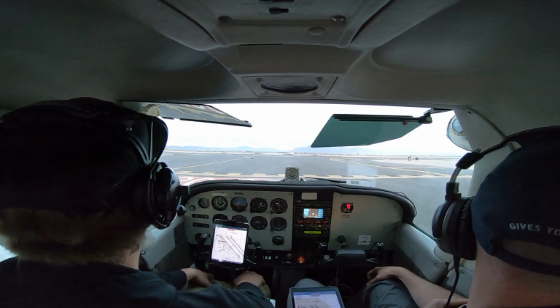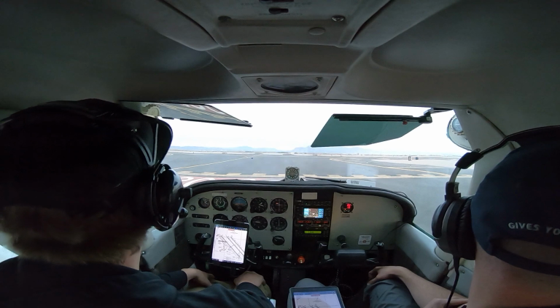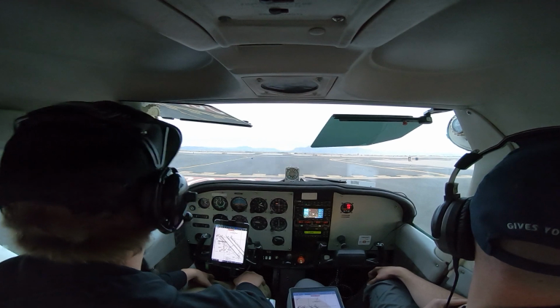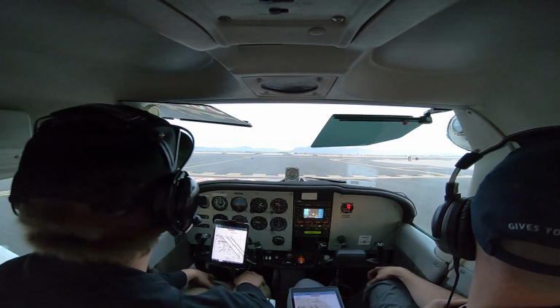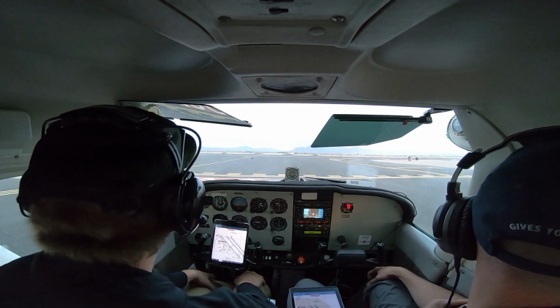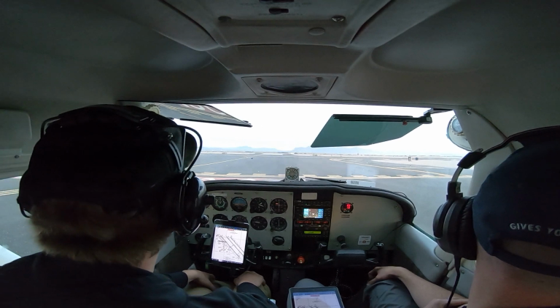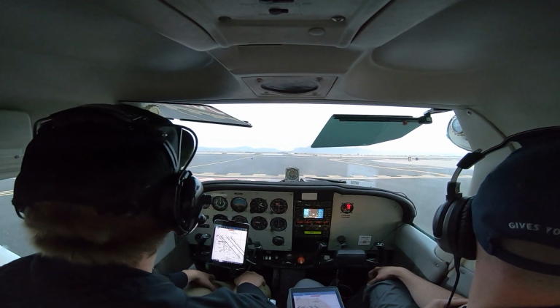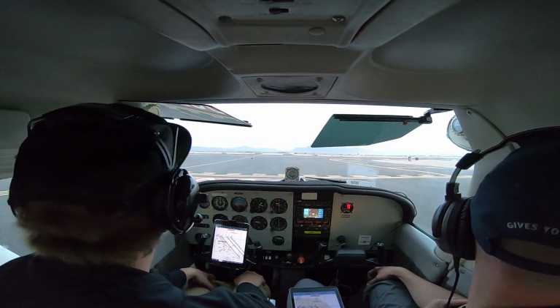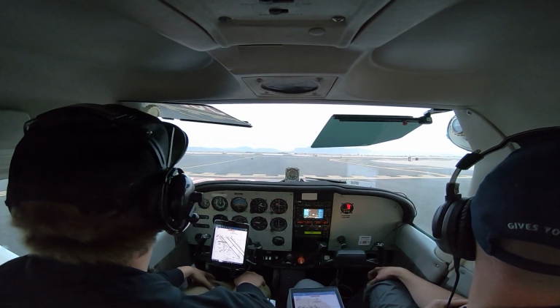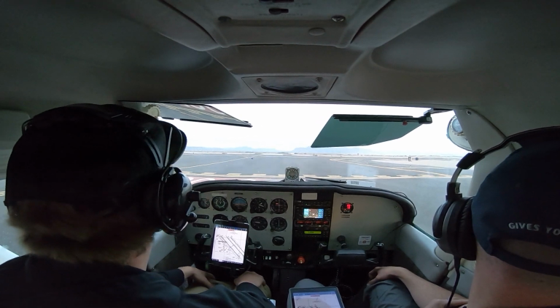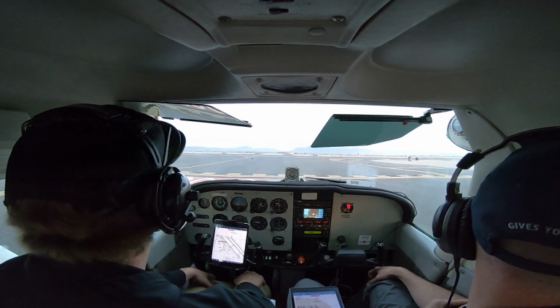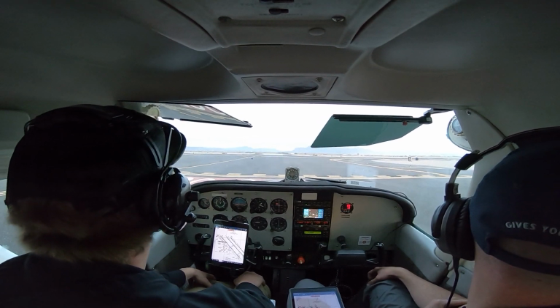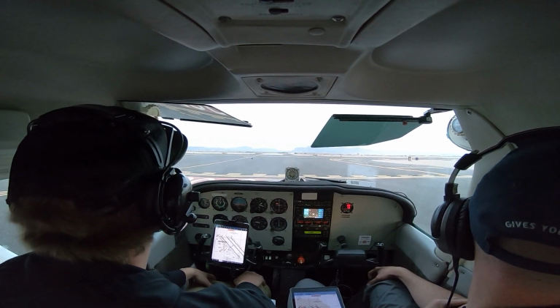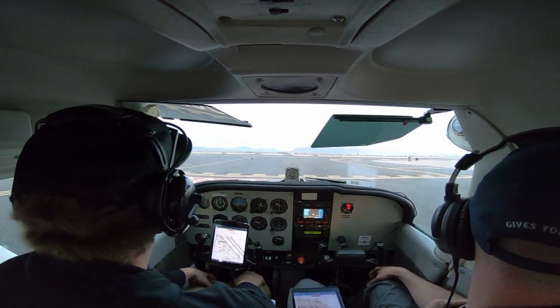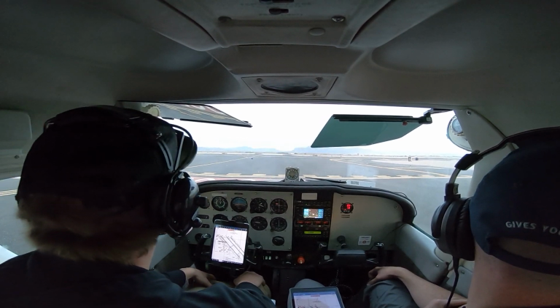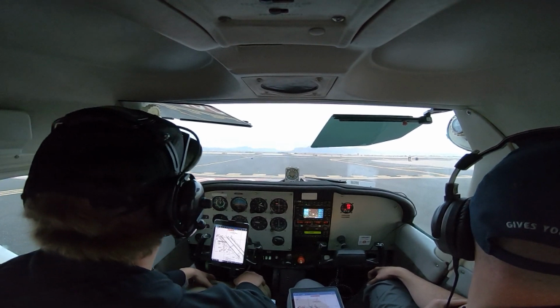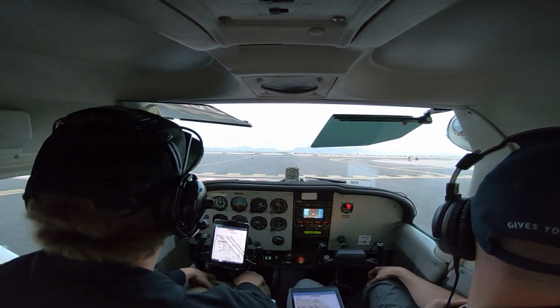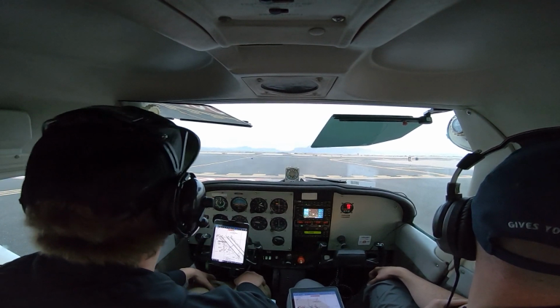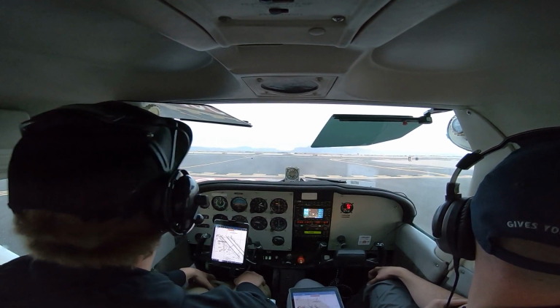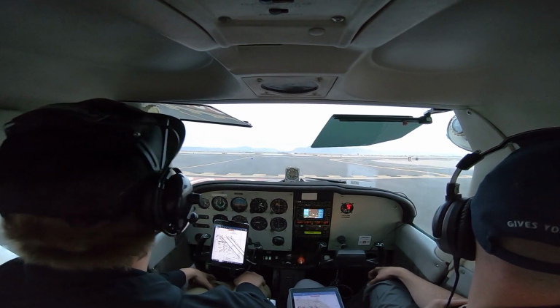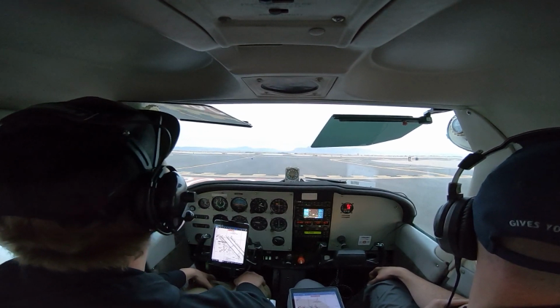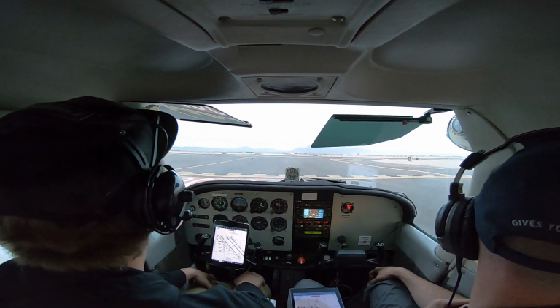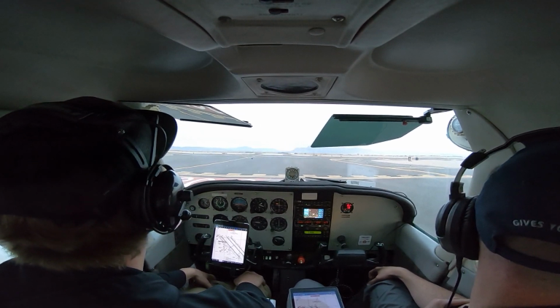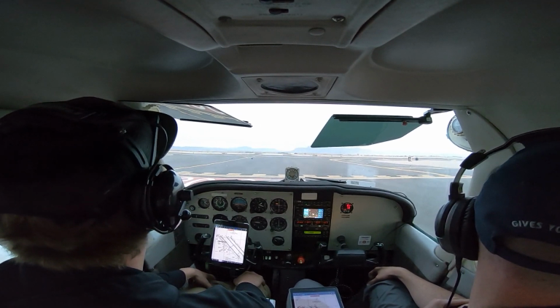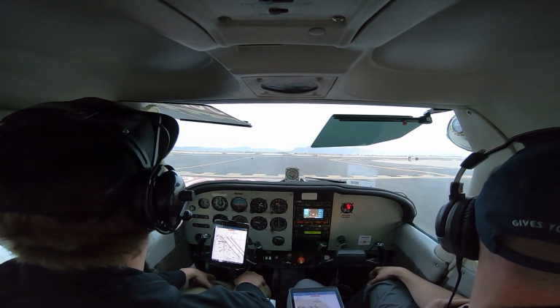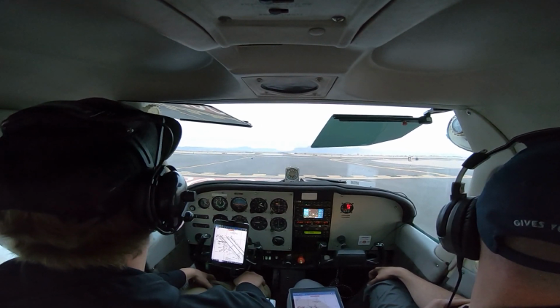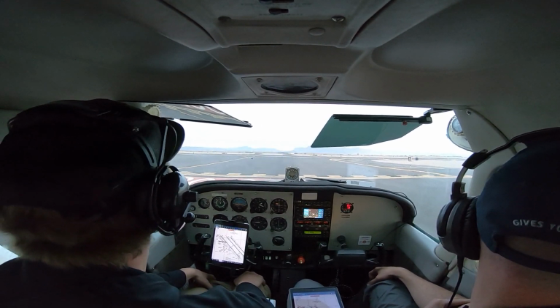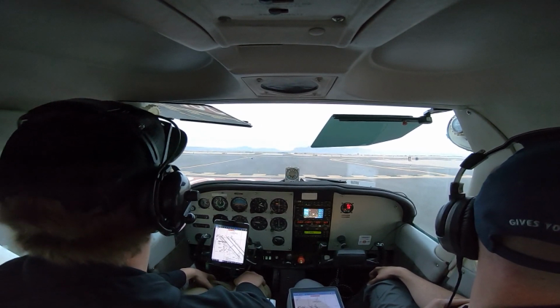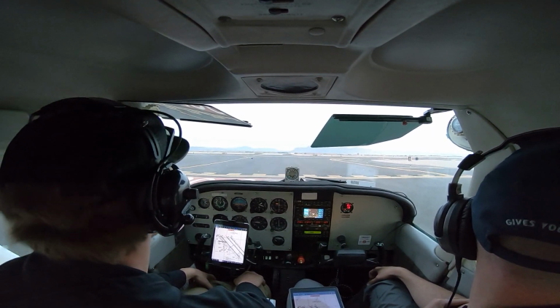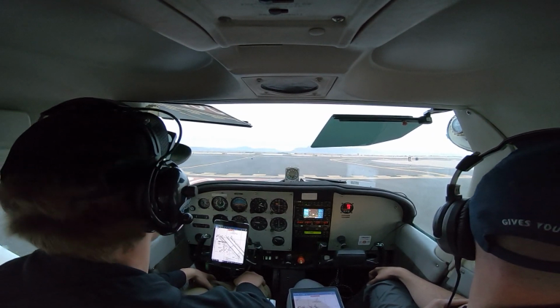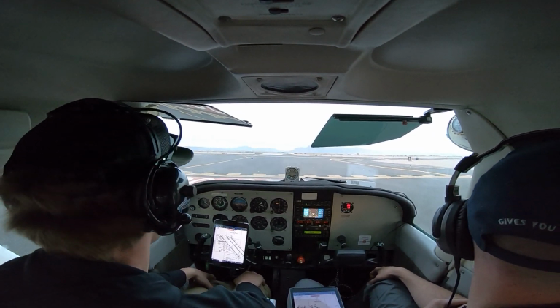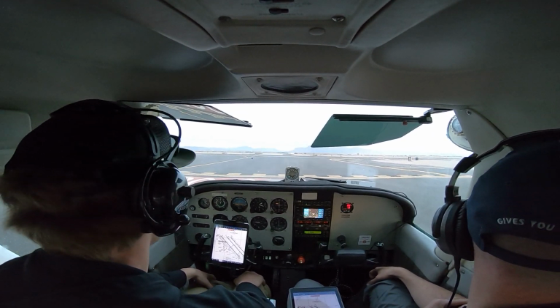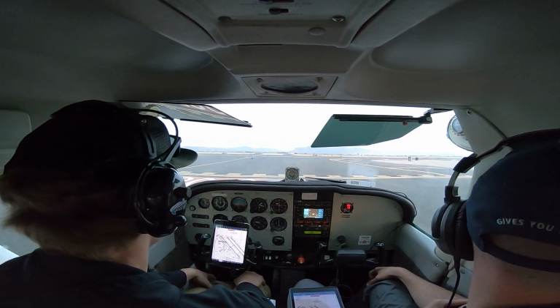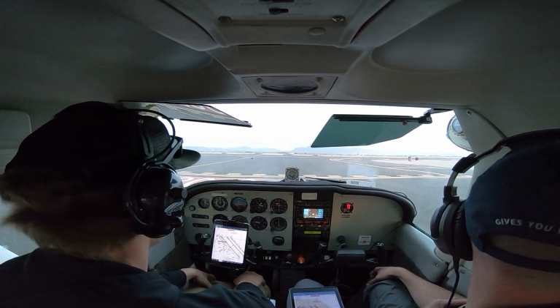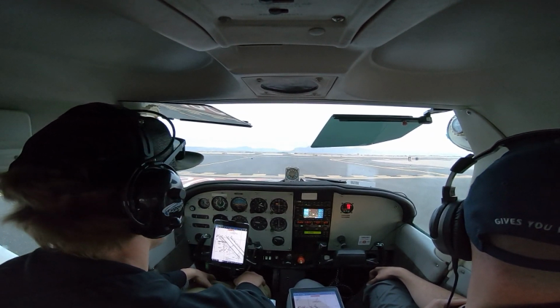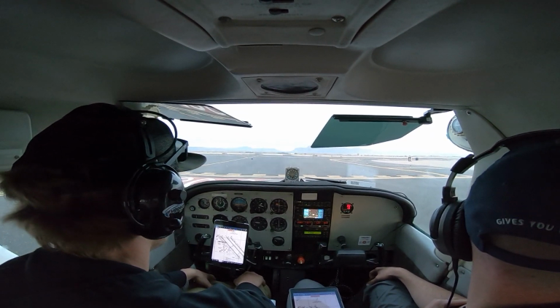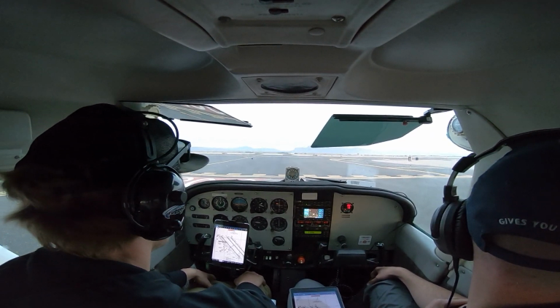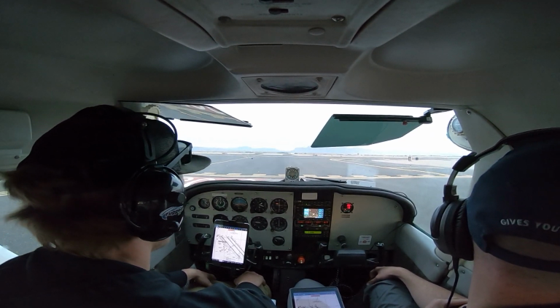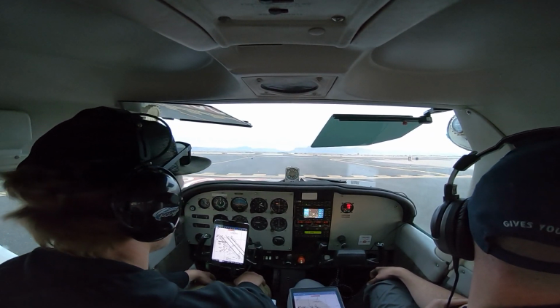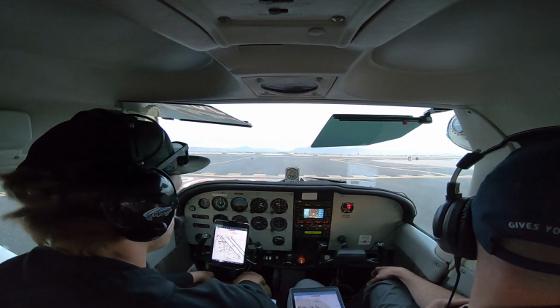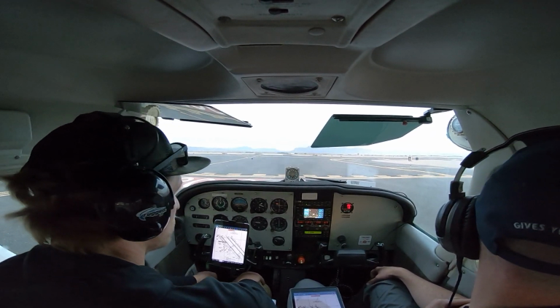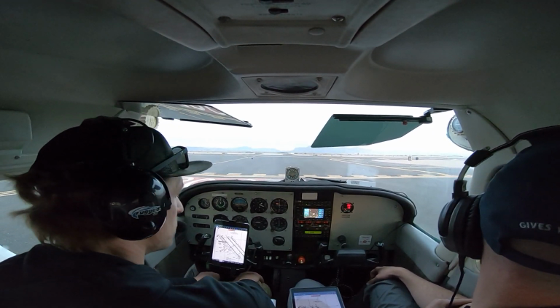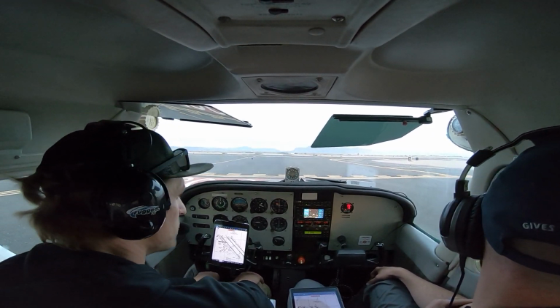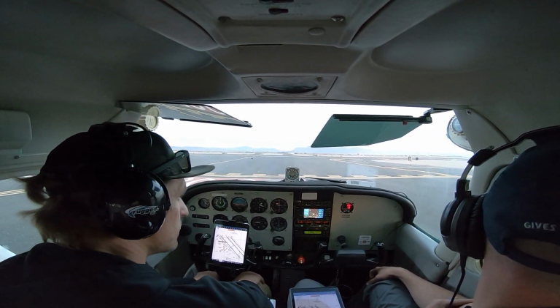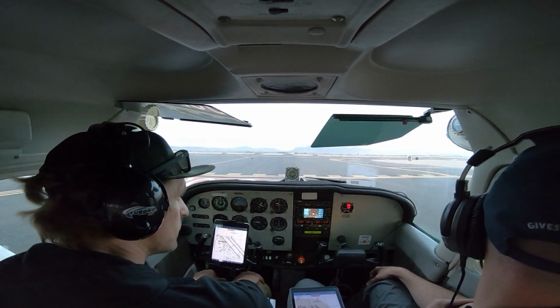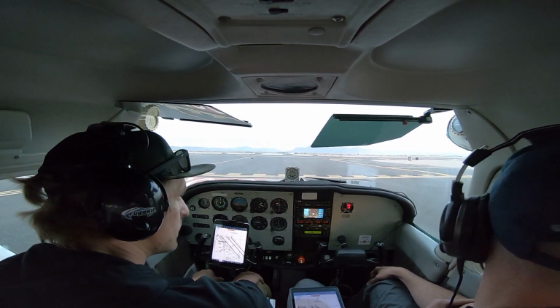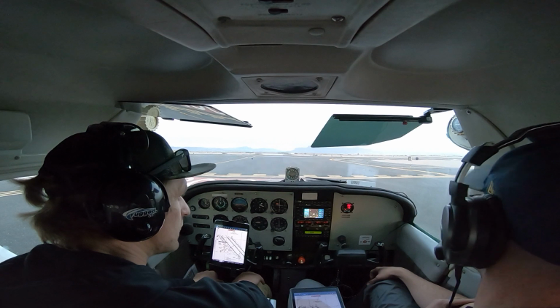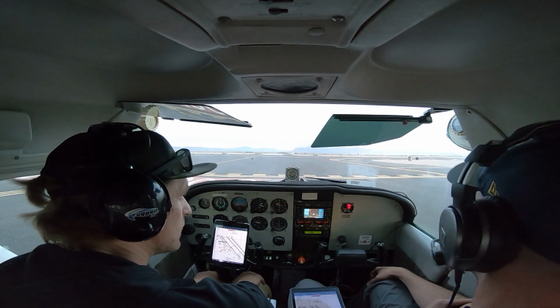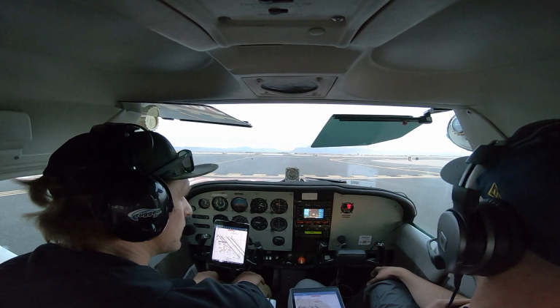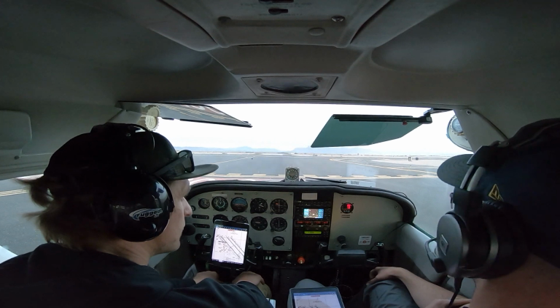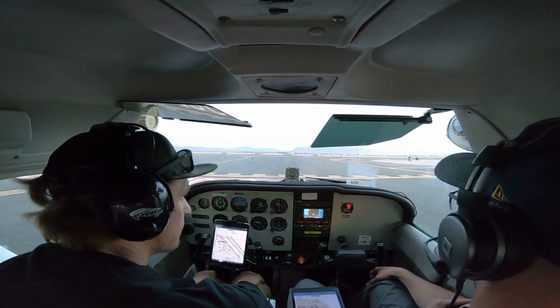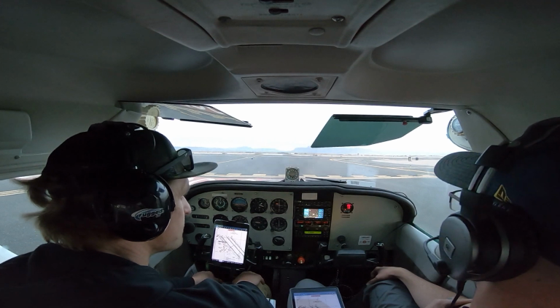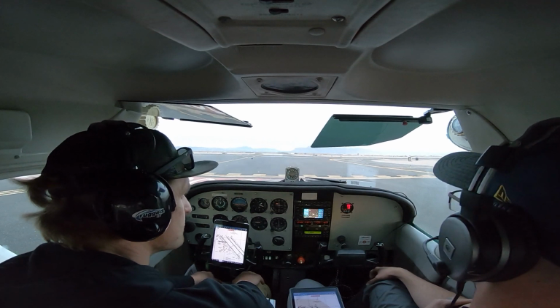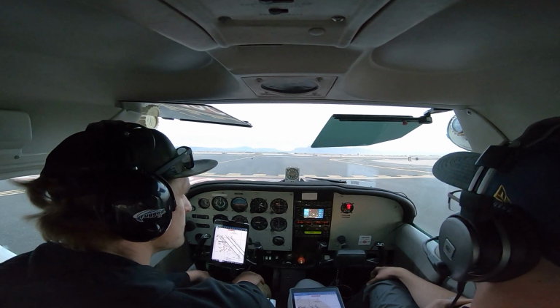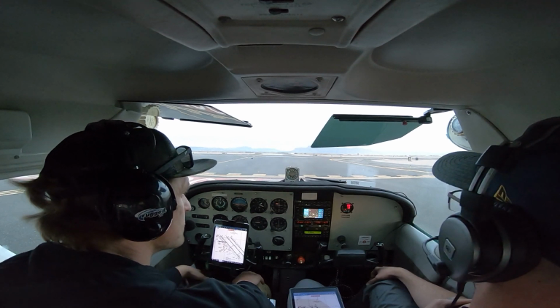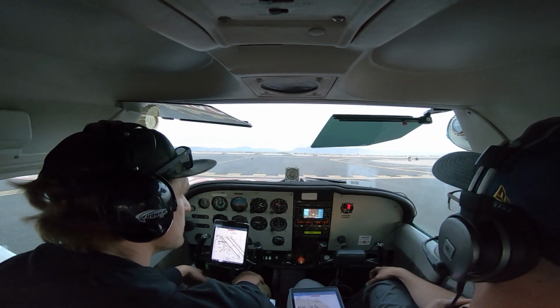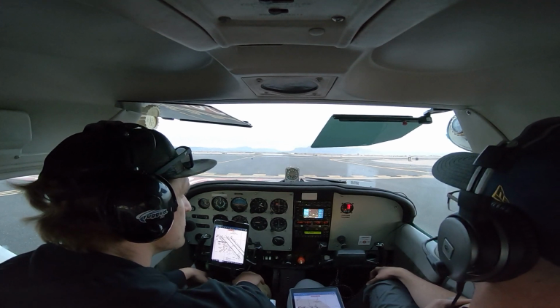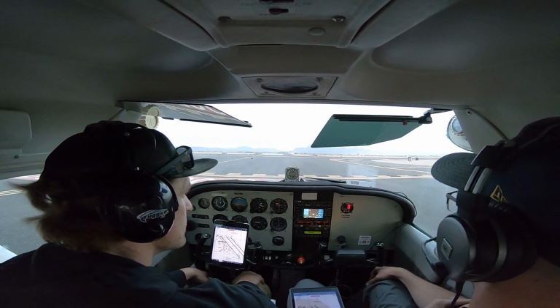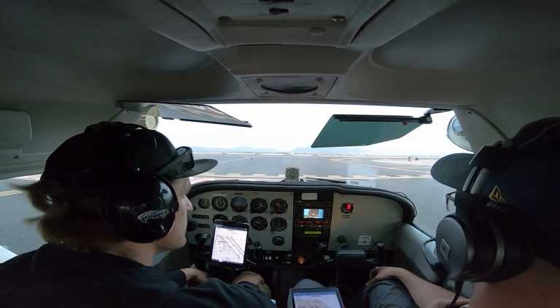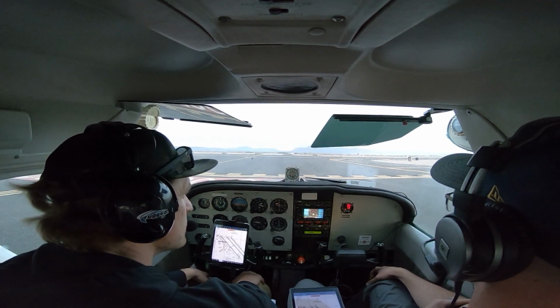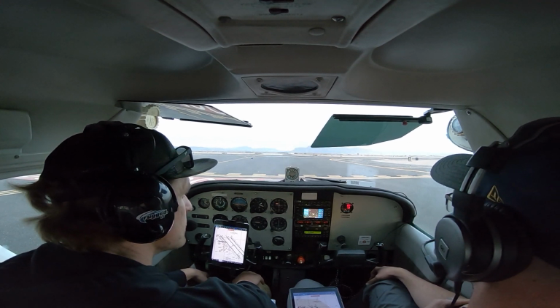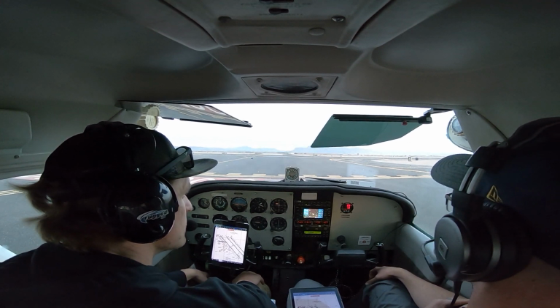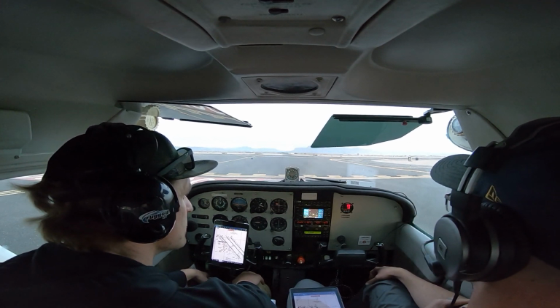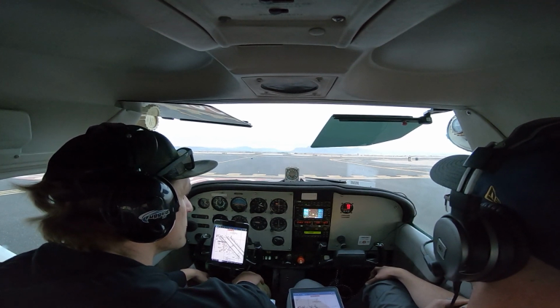Charlie, Charlie, 30 right, take off. 2531, 30 right, clear to stop and go, traffic on the parallel final, Cessna.